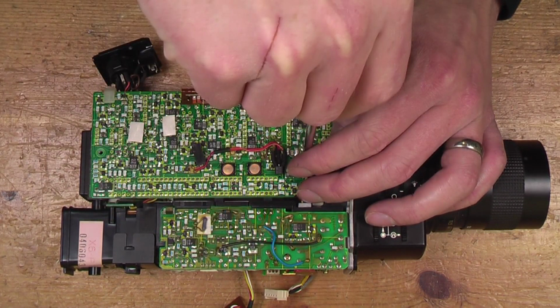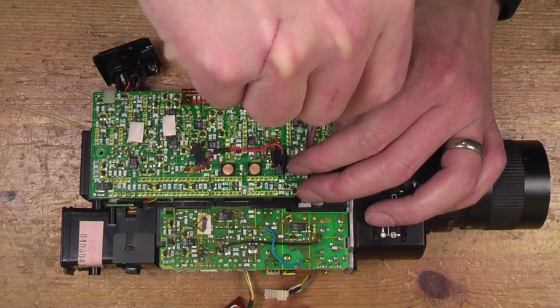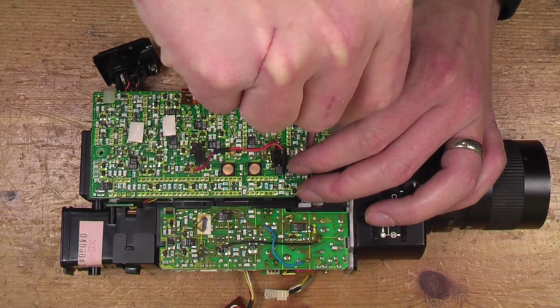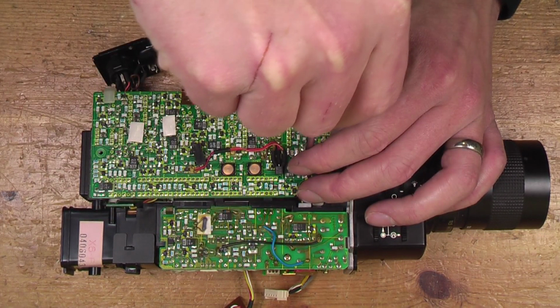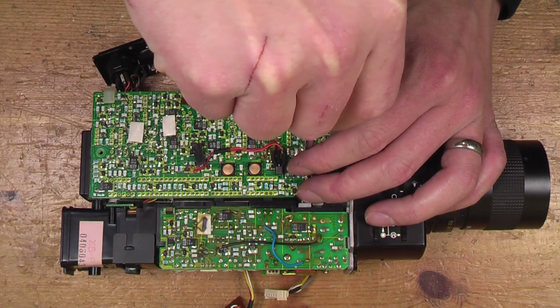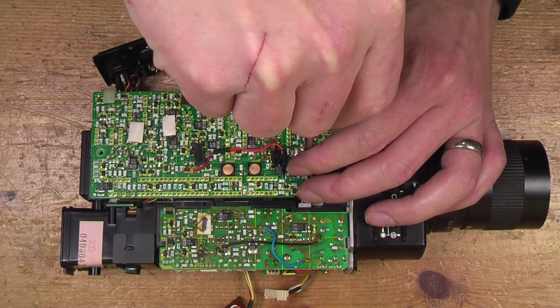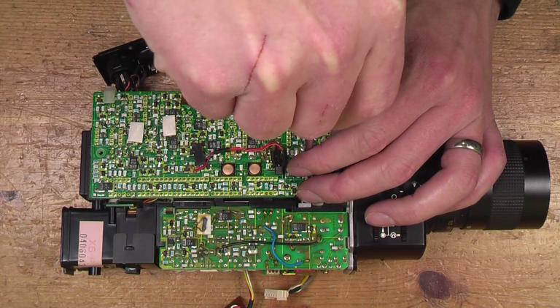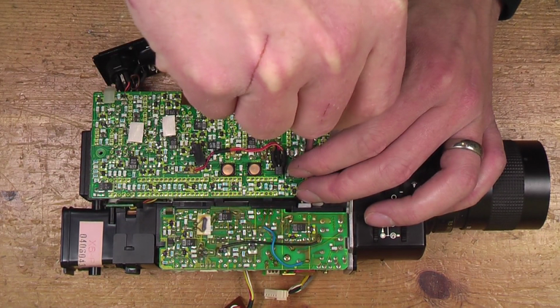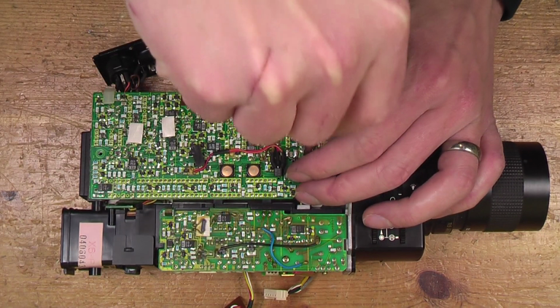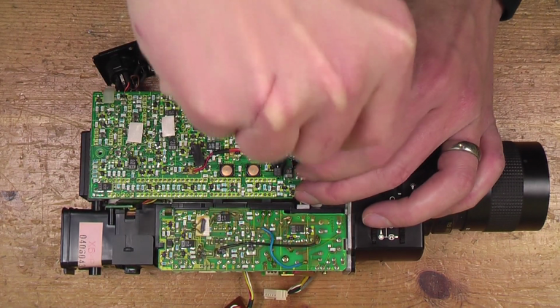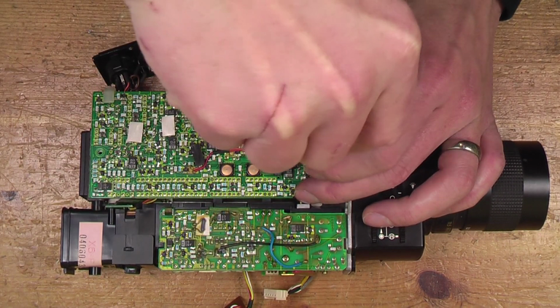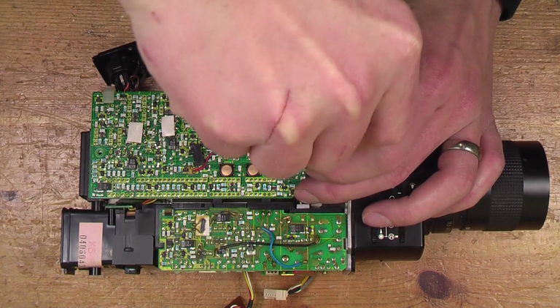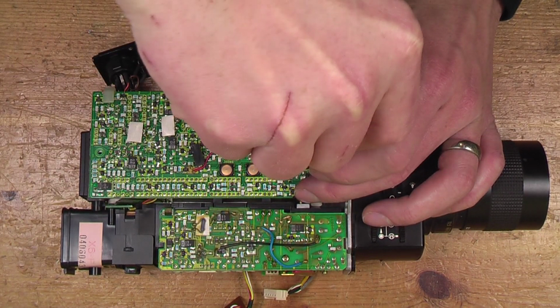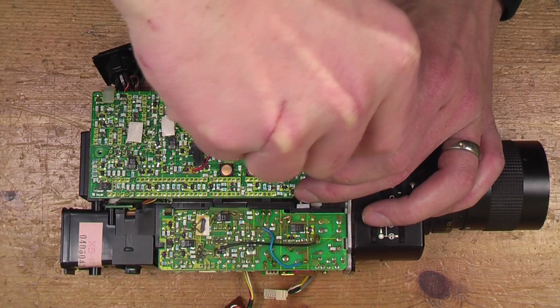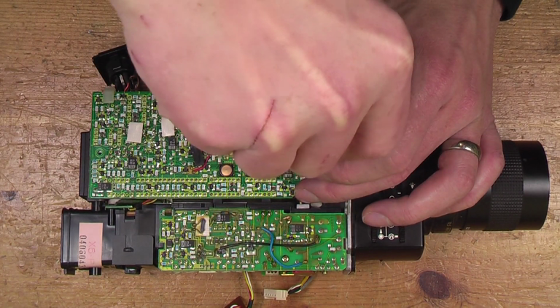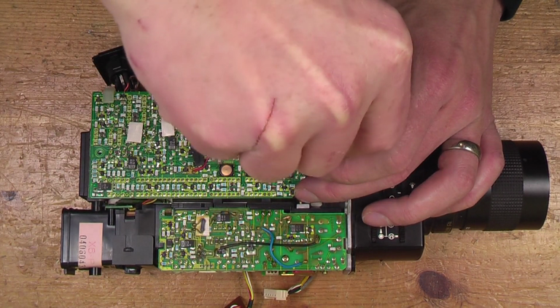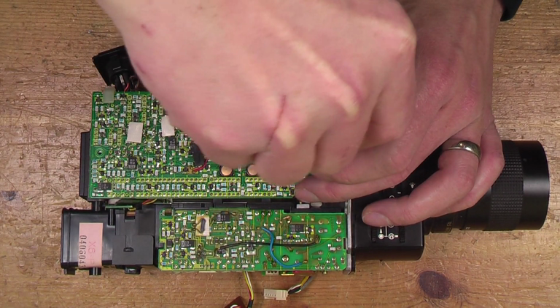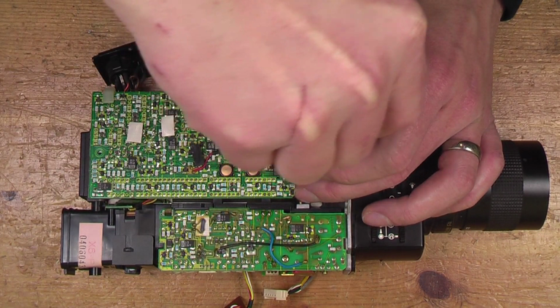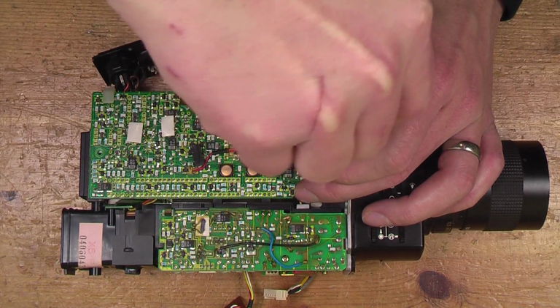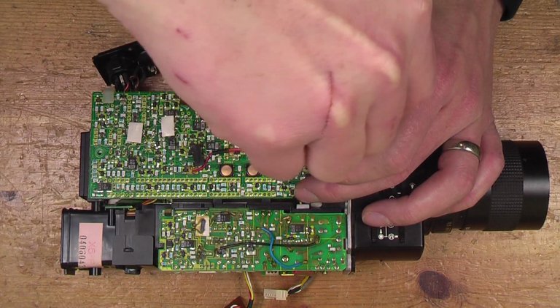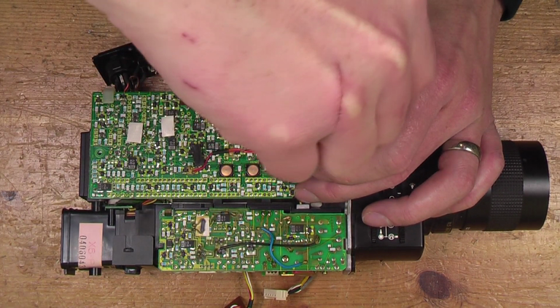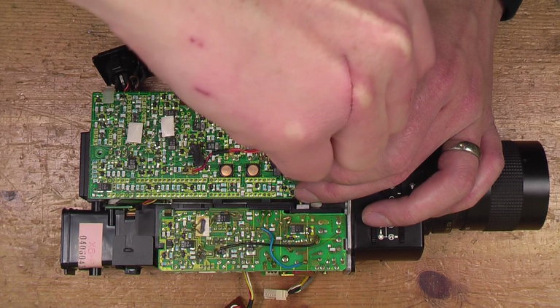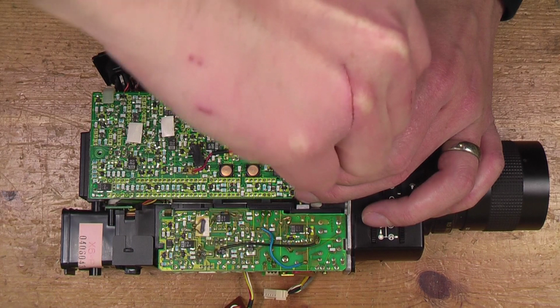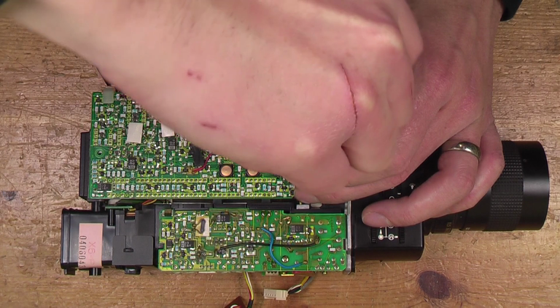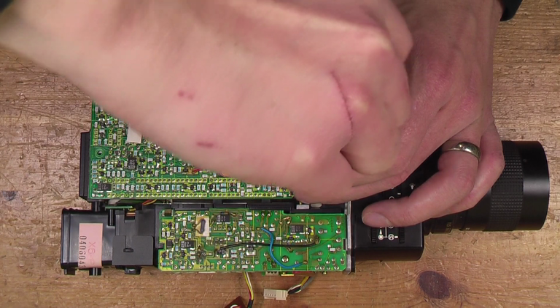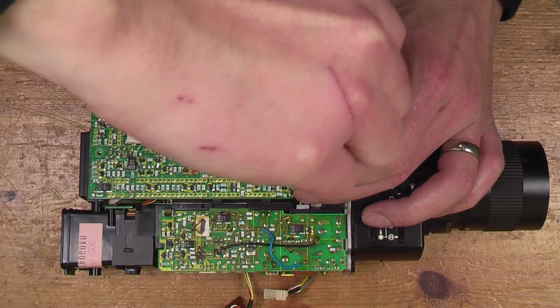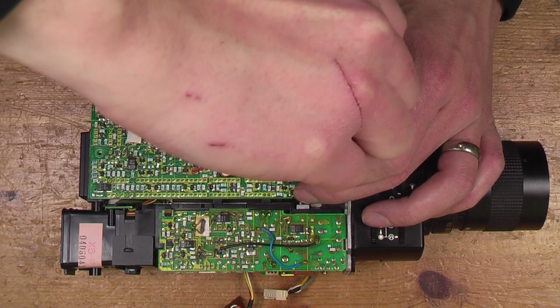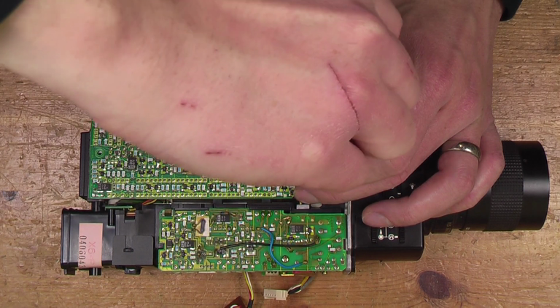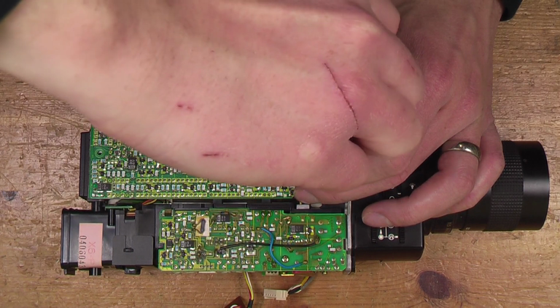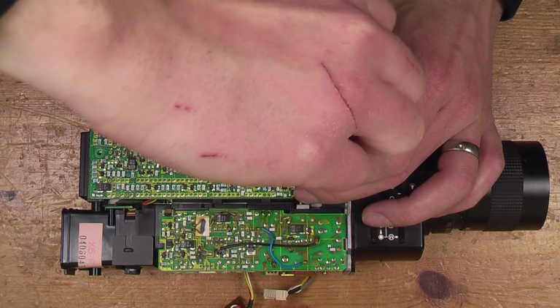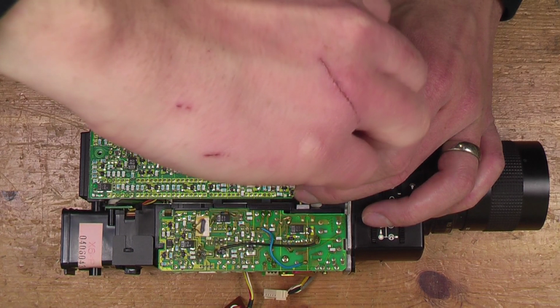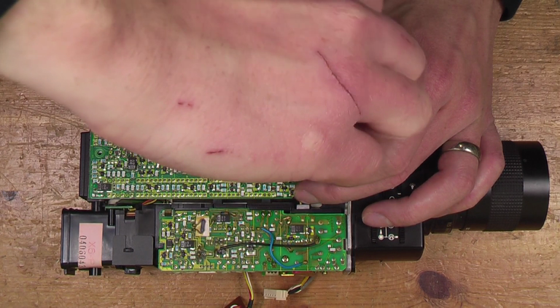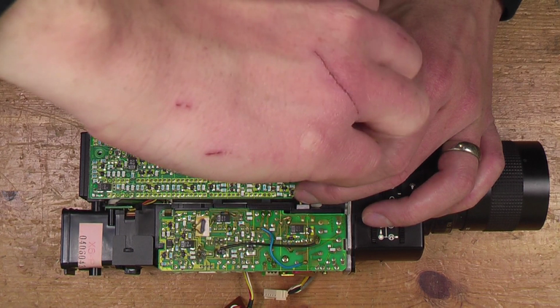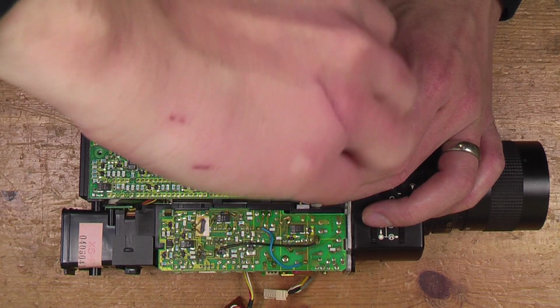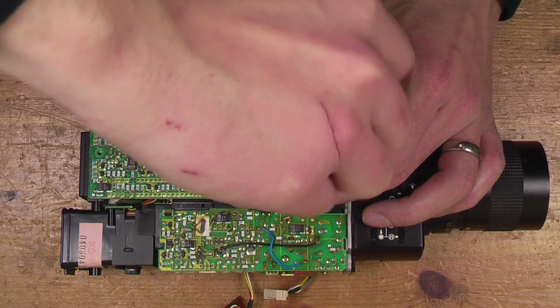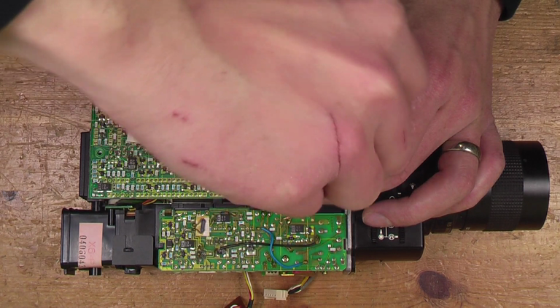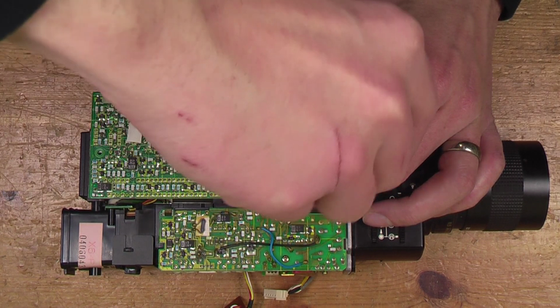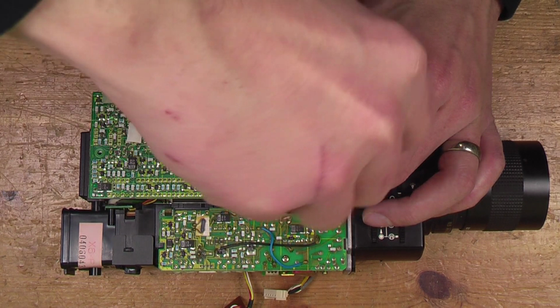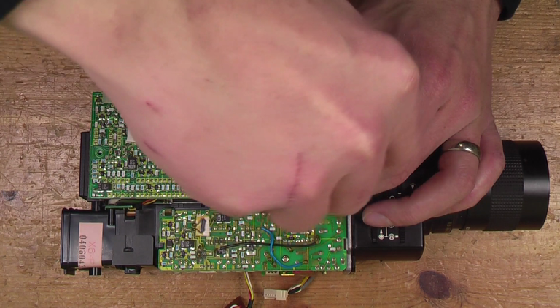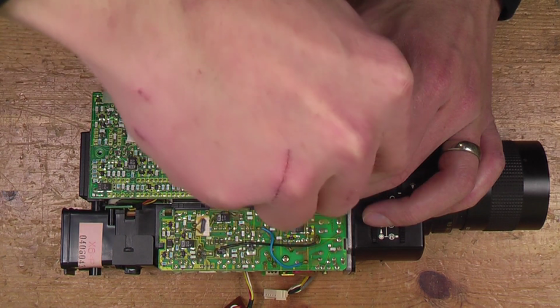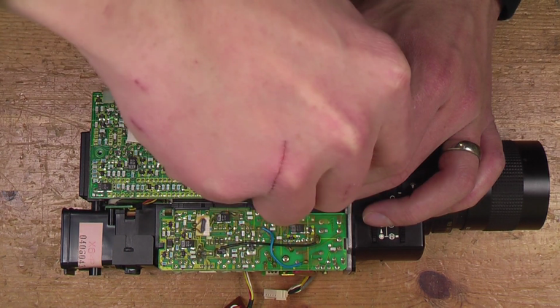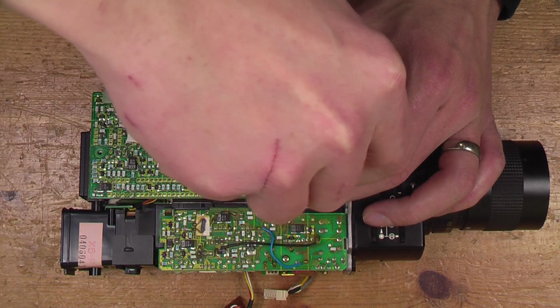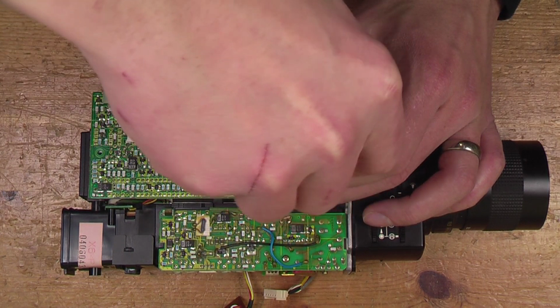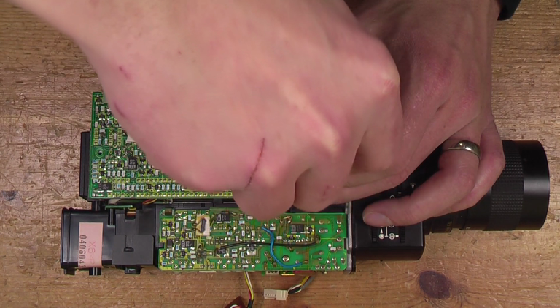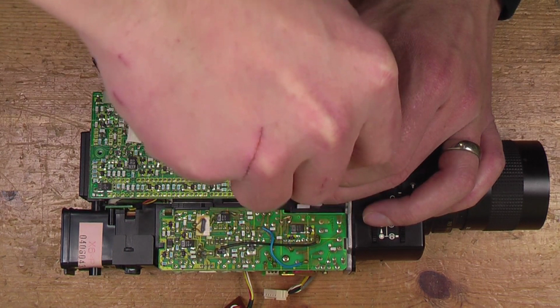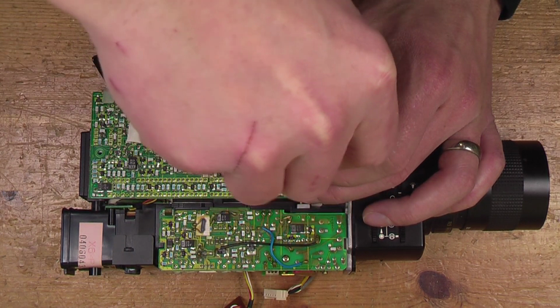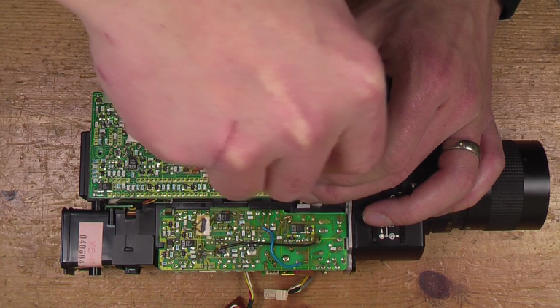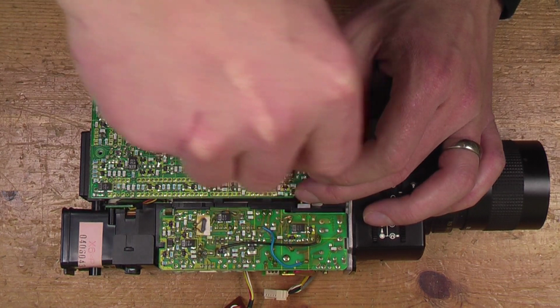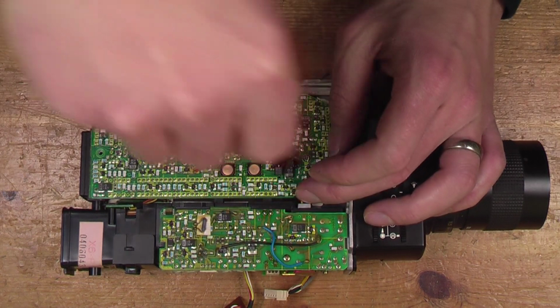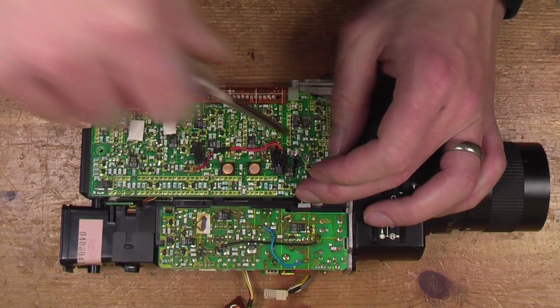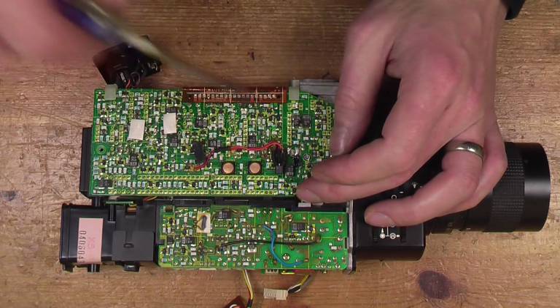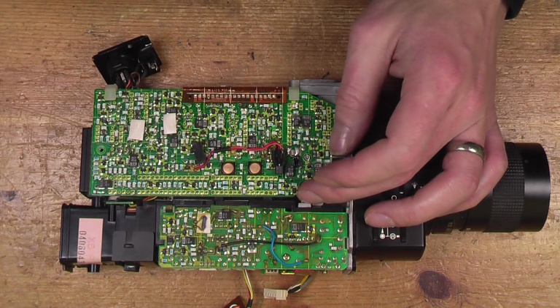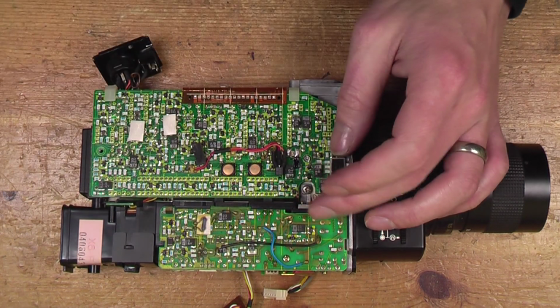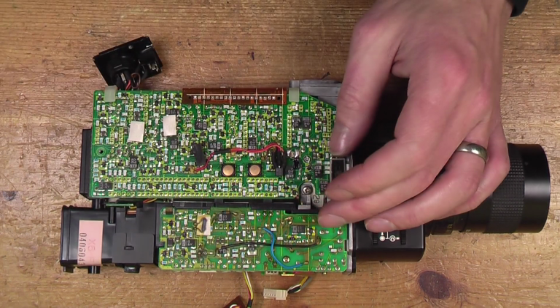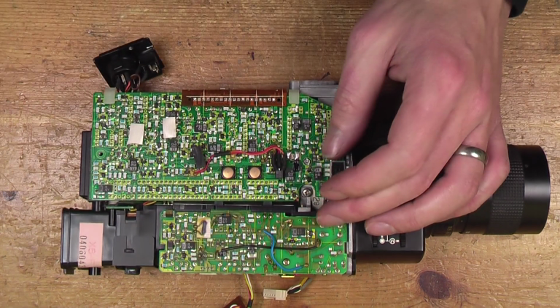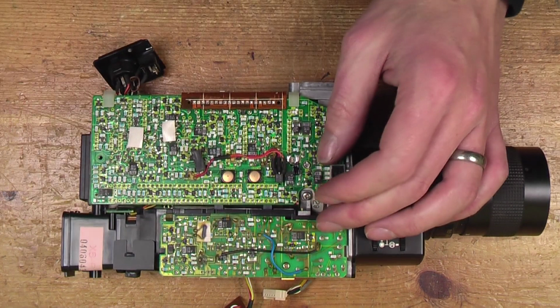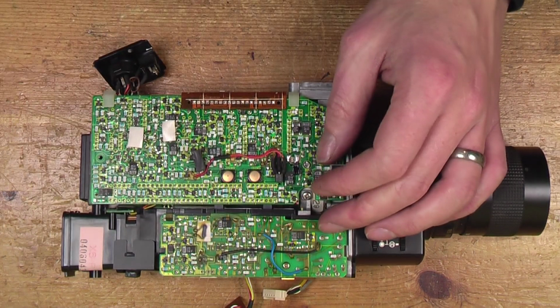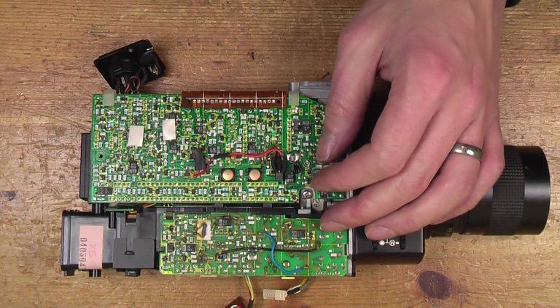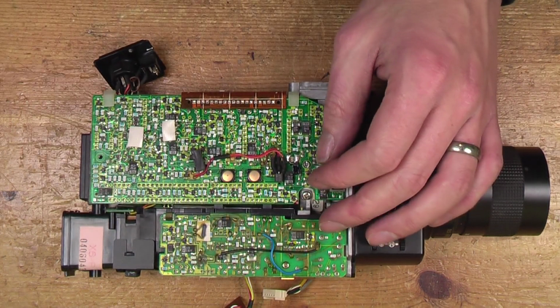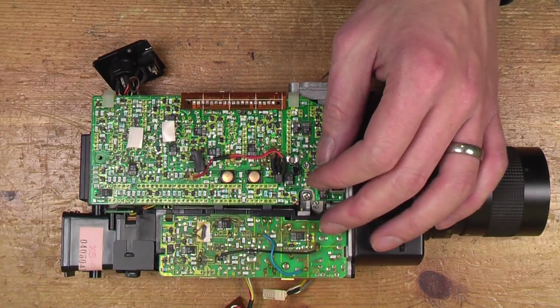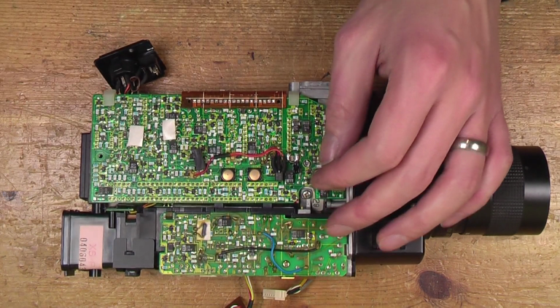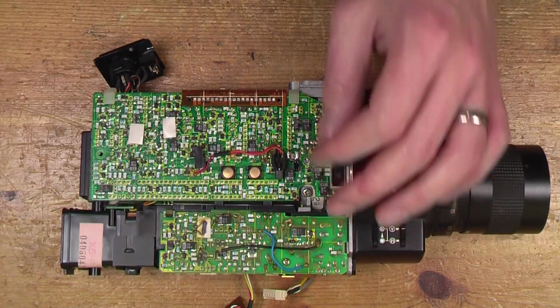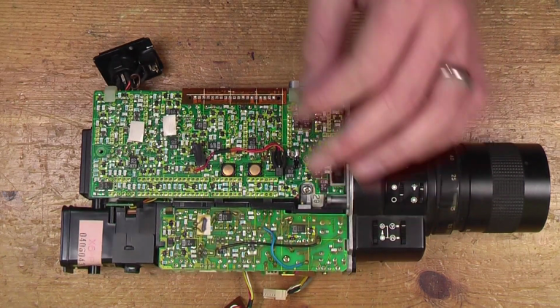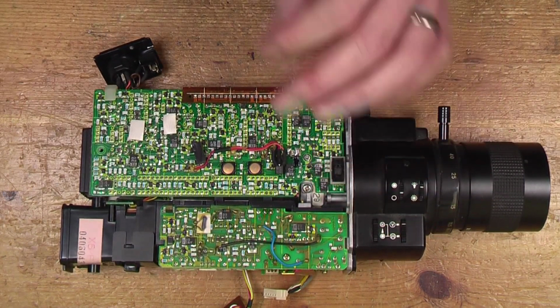I've also attempted to correct the cross thread, though I'm not sure how well it's worked — I'll have to try and see how it goes.